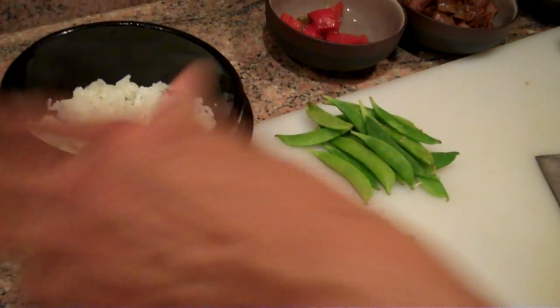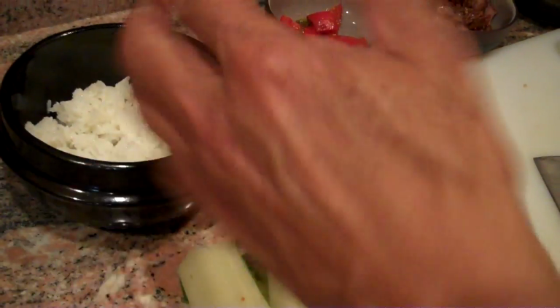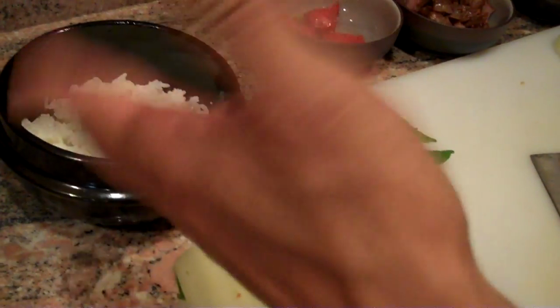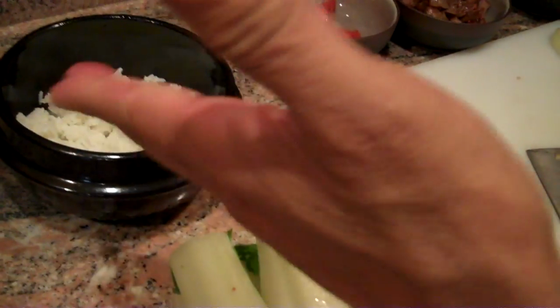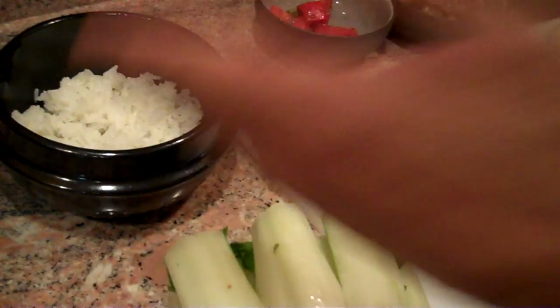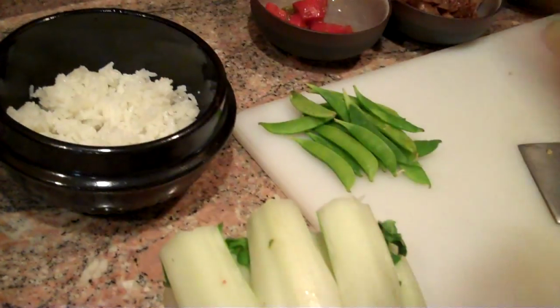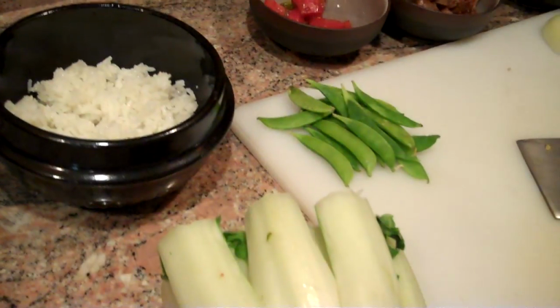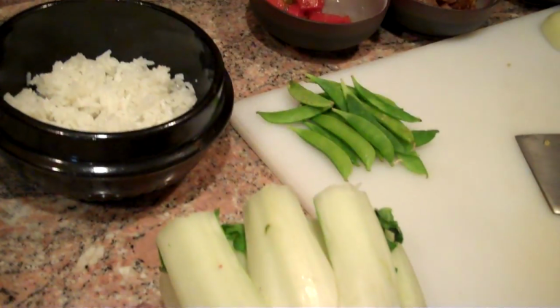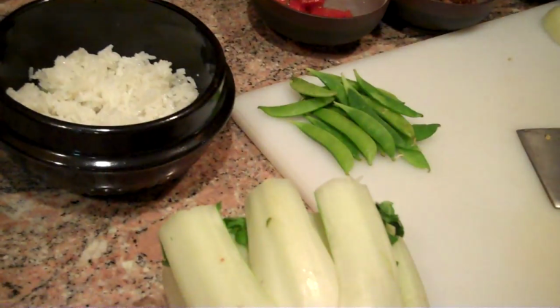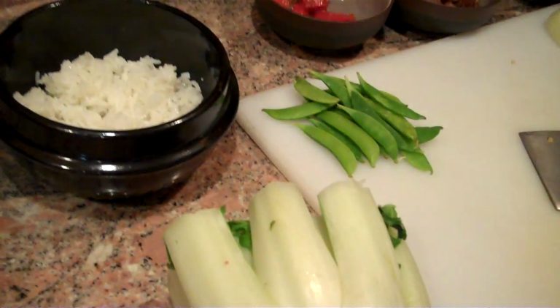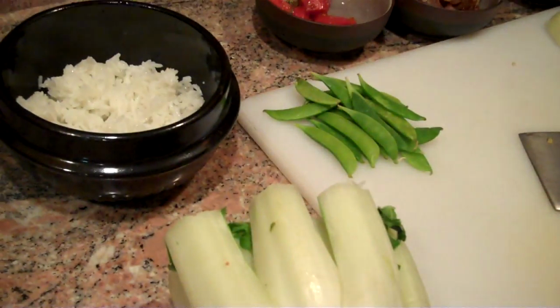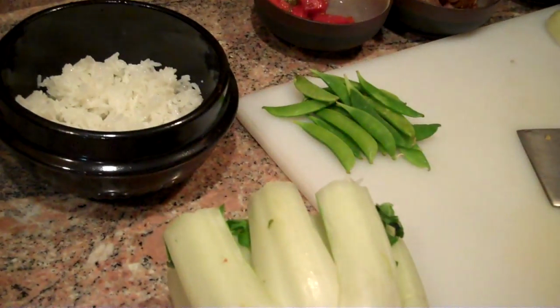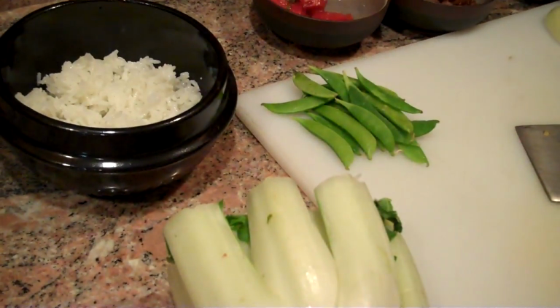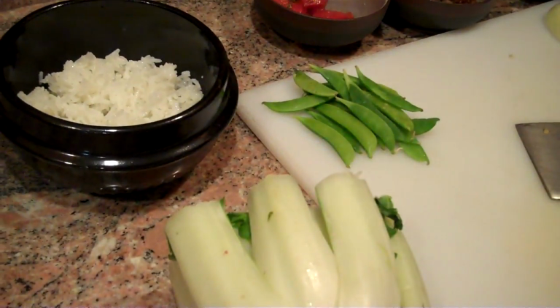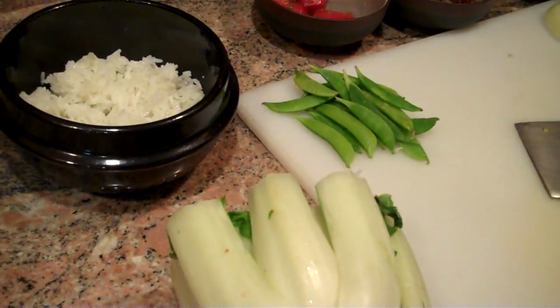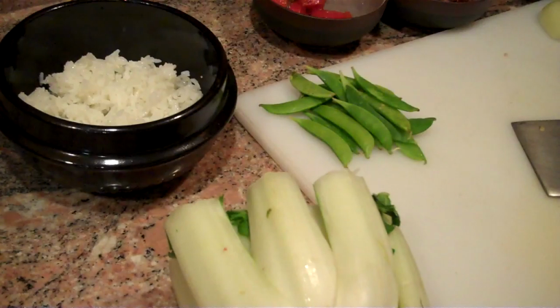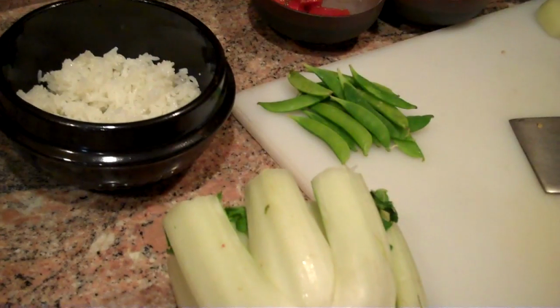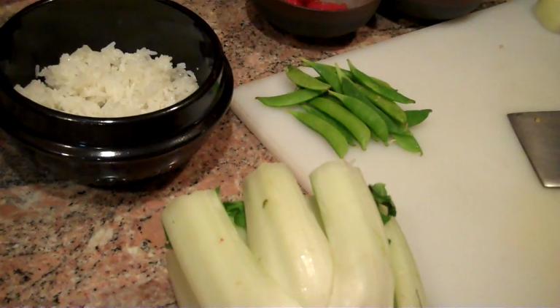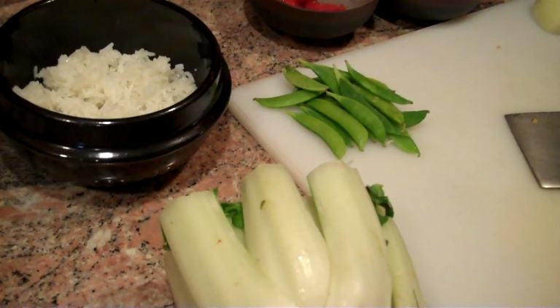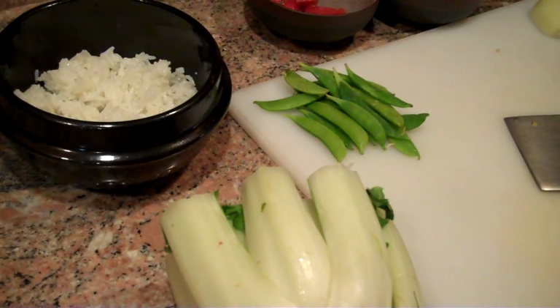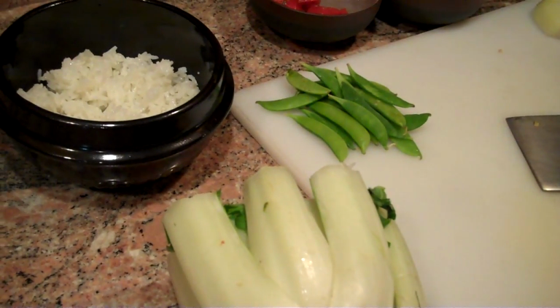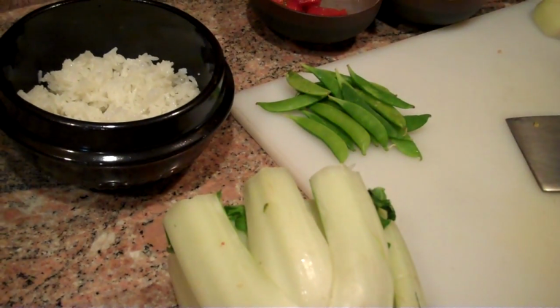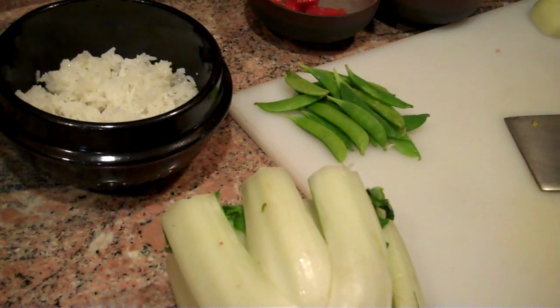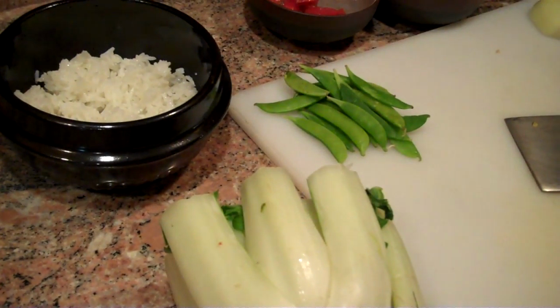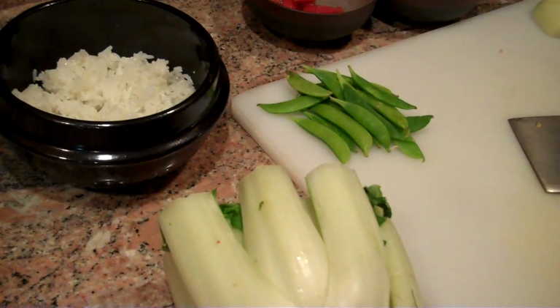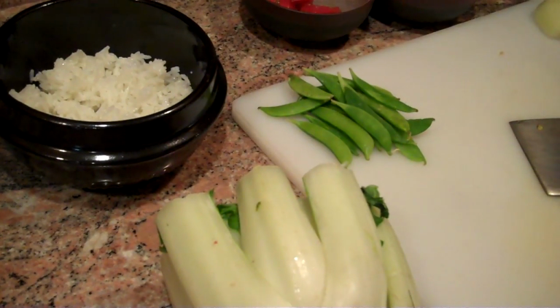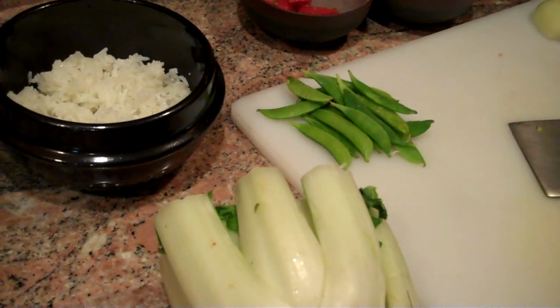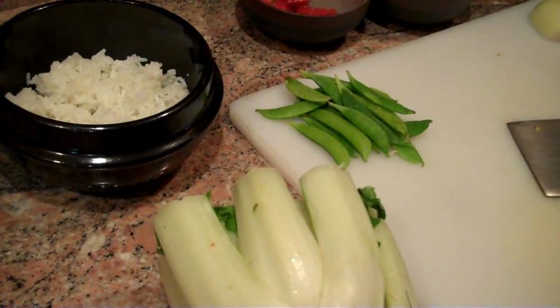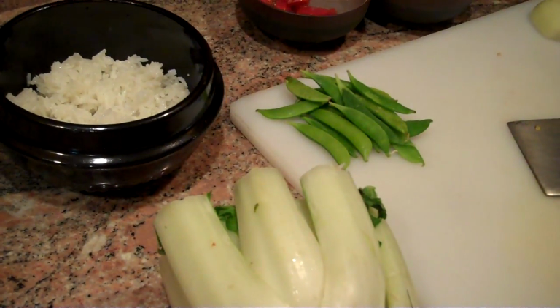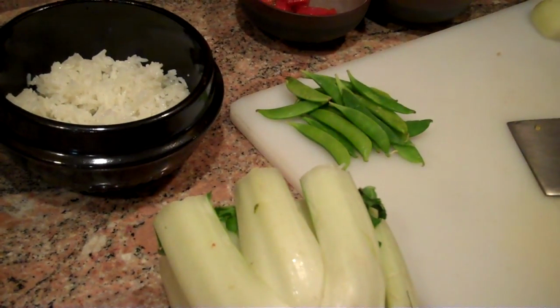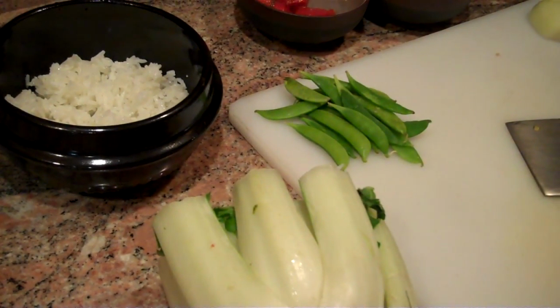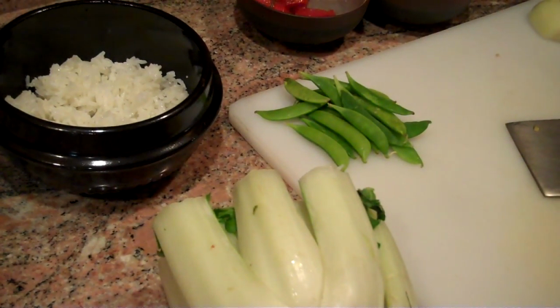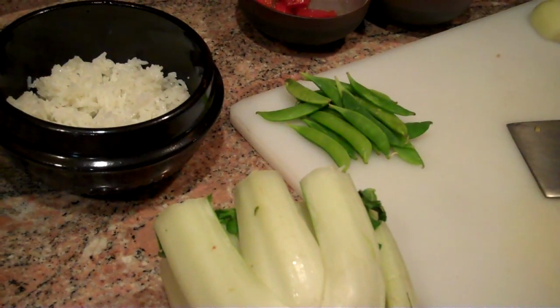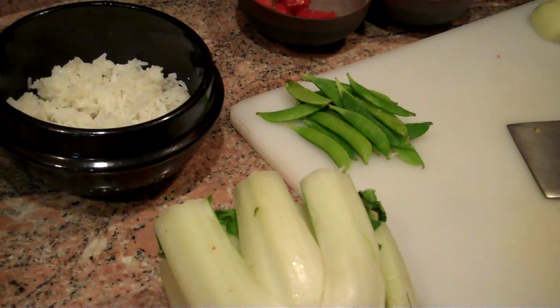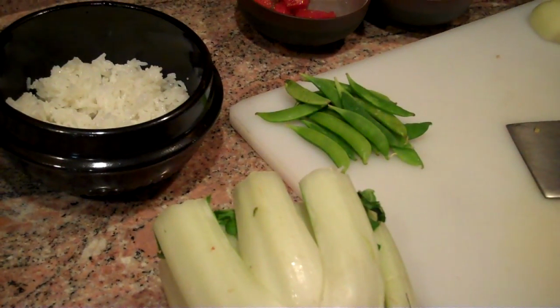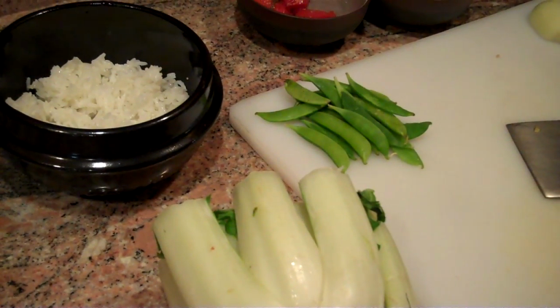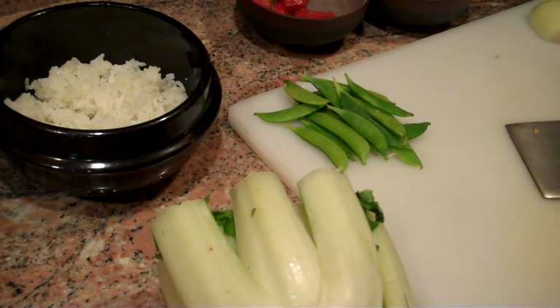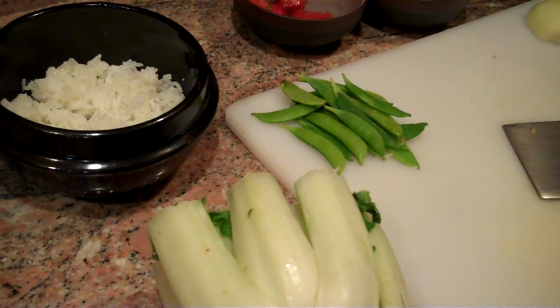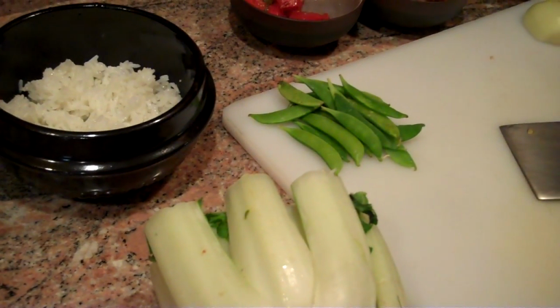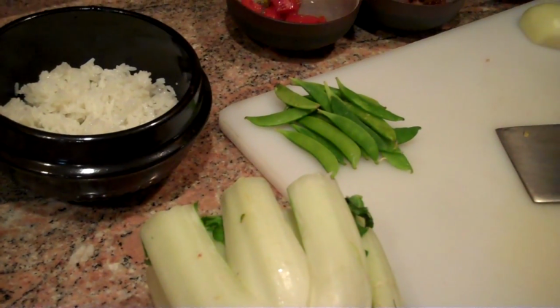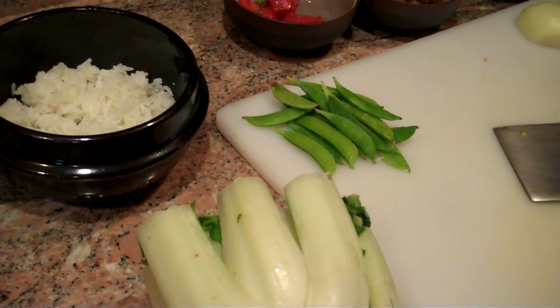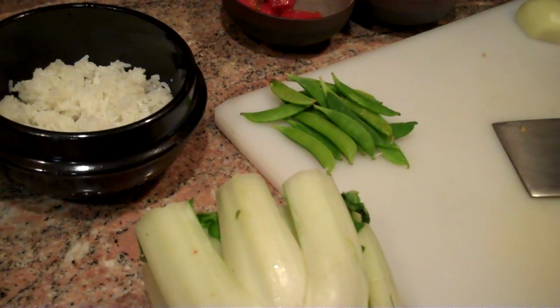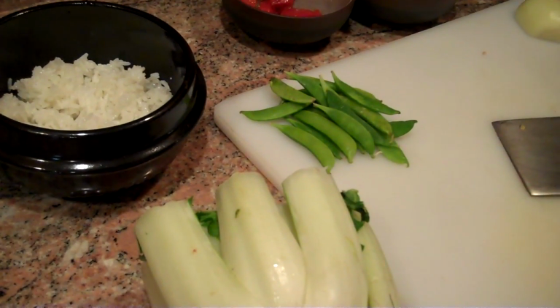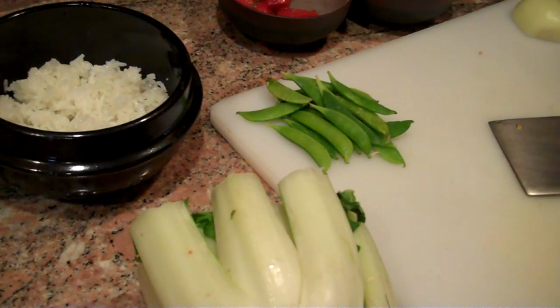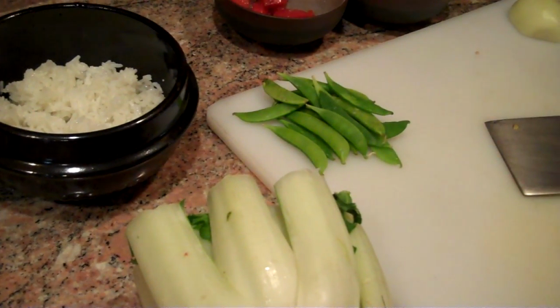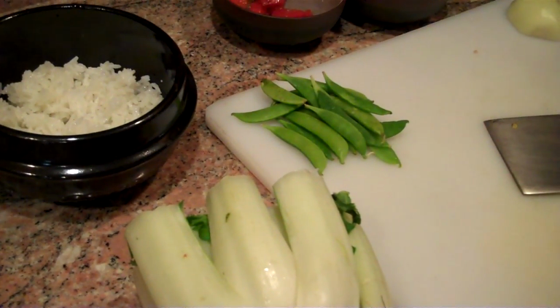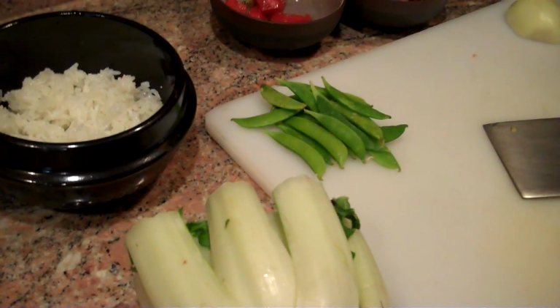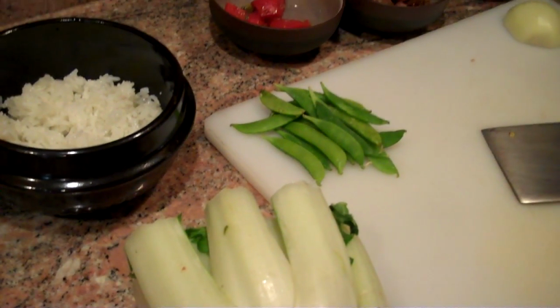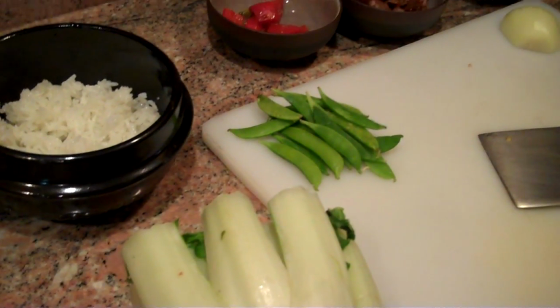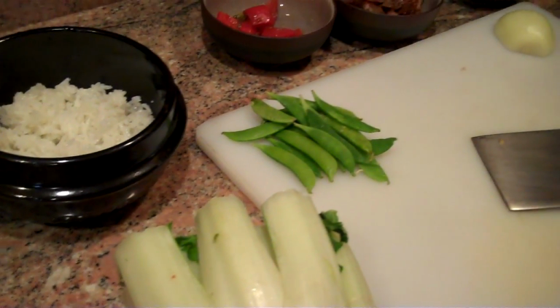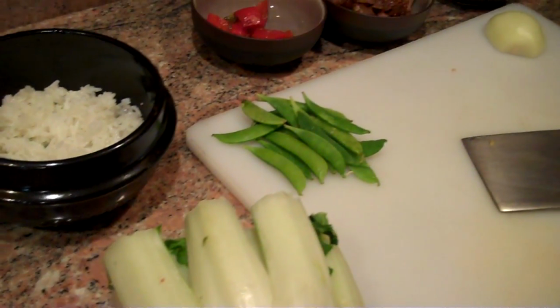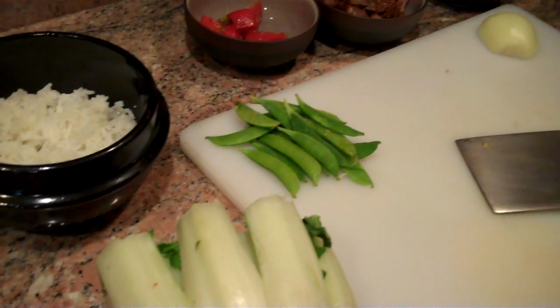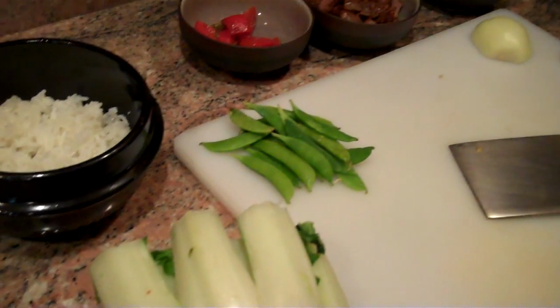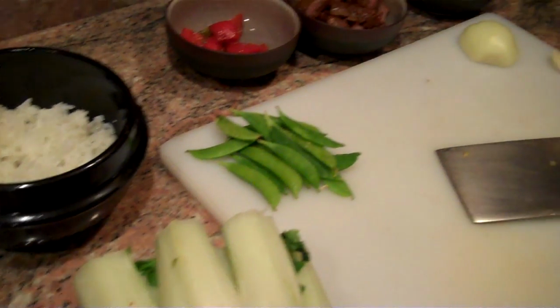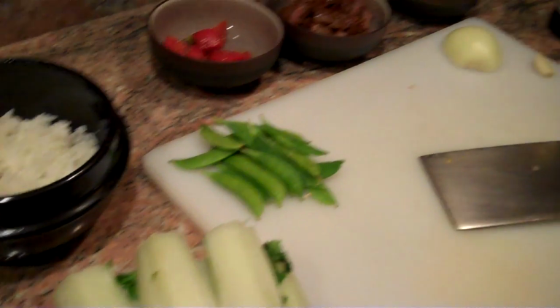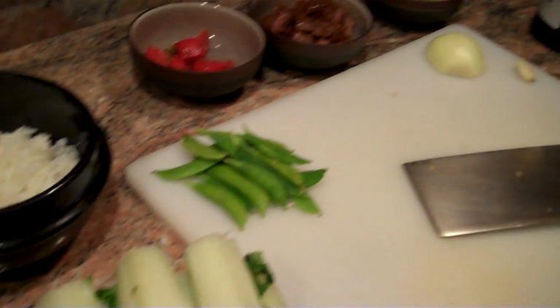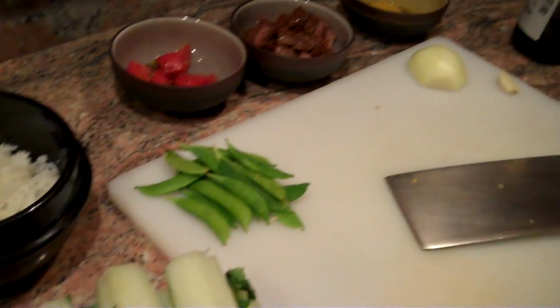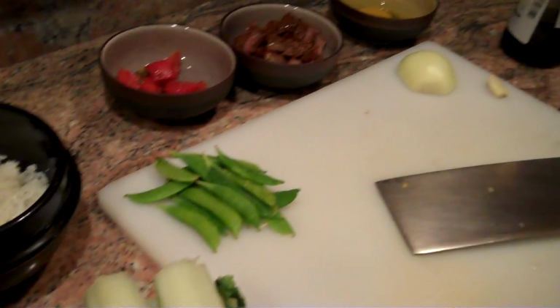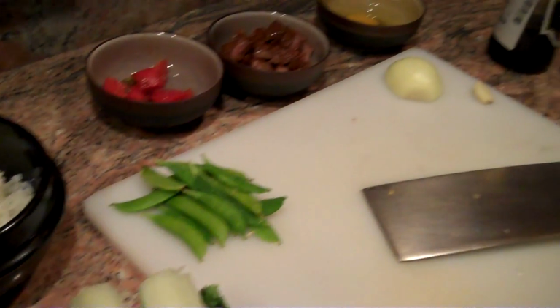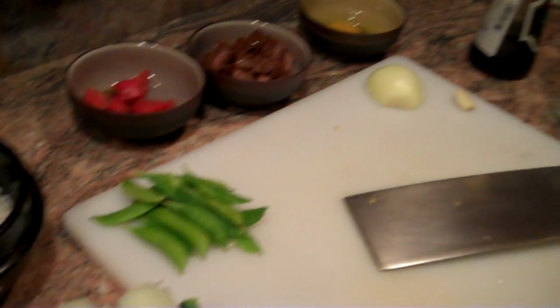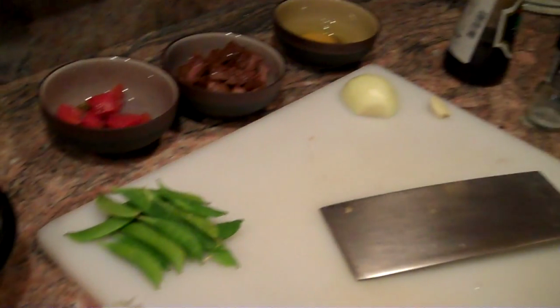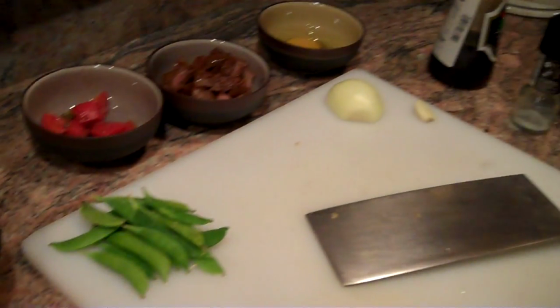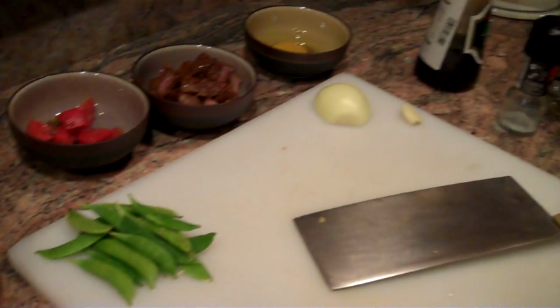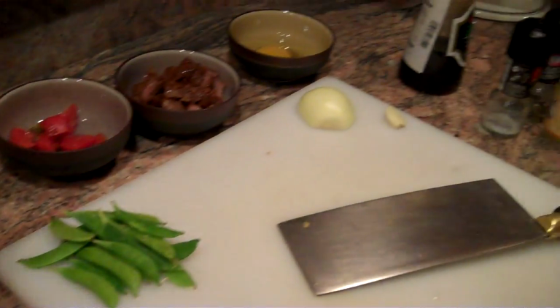You need to use leftover rice when you make fried rice. Otherwise, it'll kind of get all stuck together. So, let's get started.